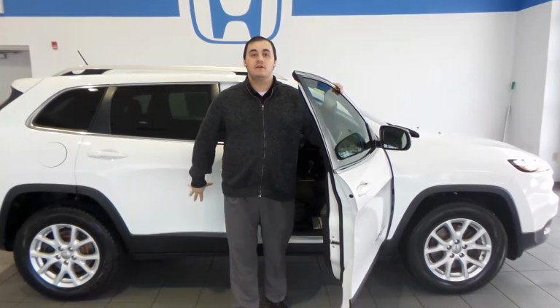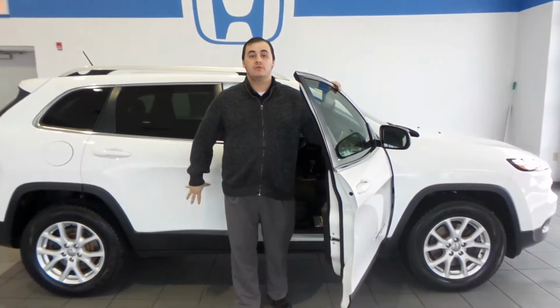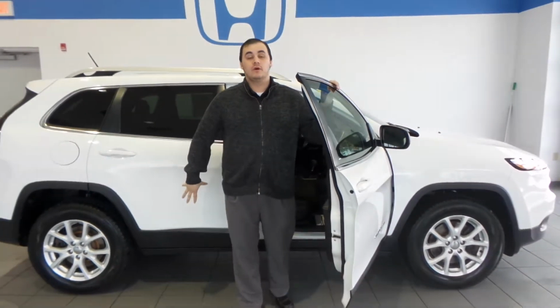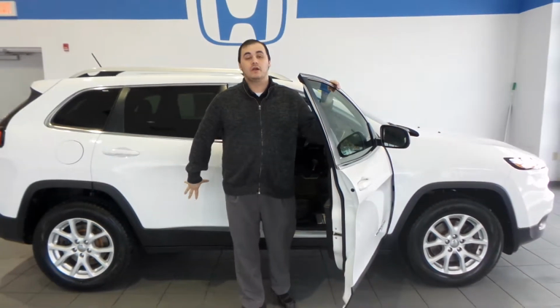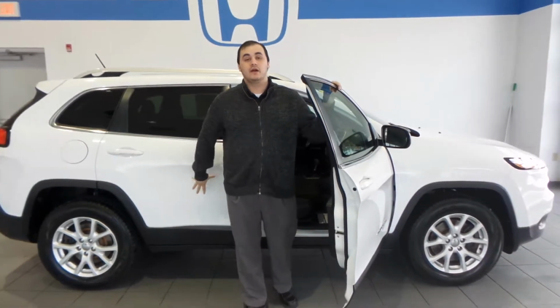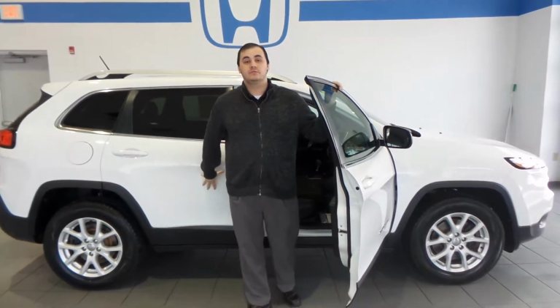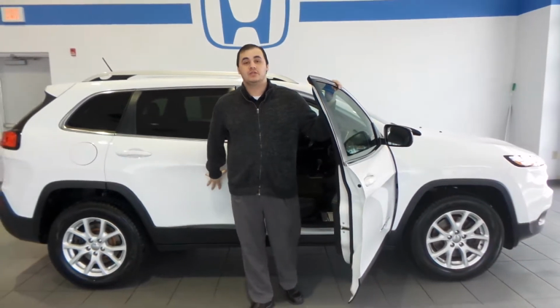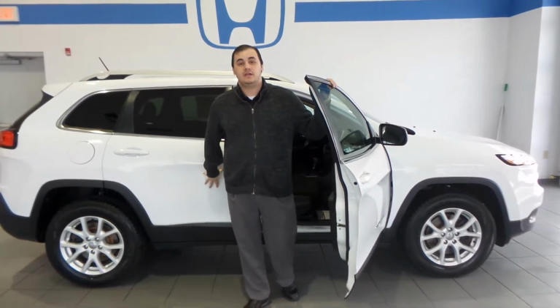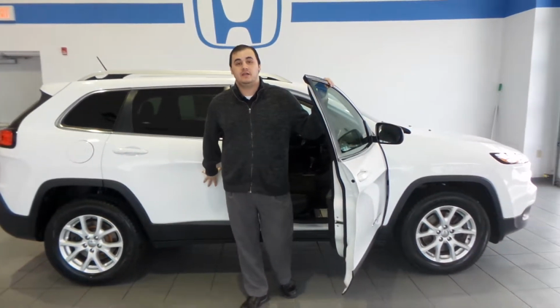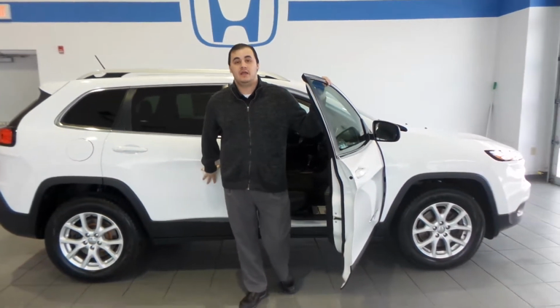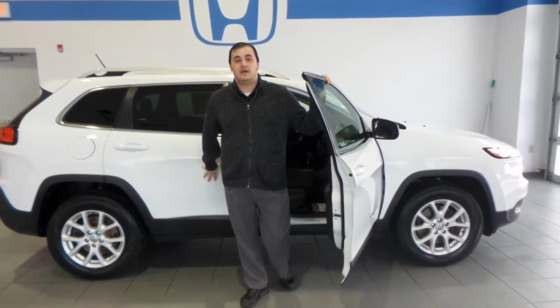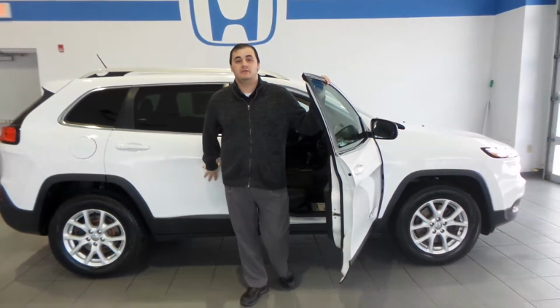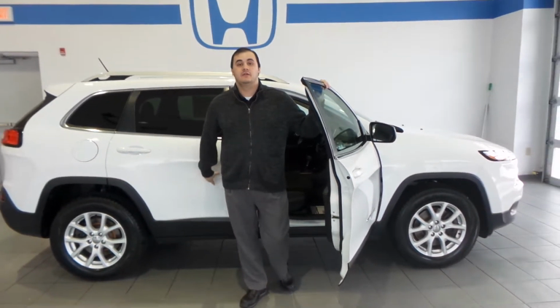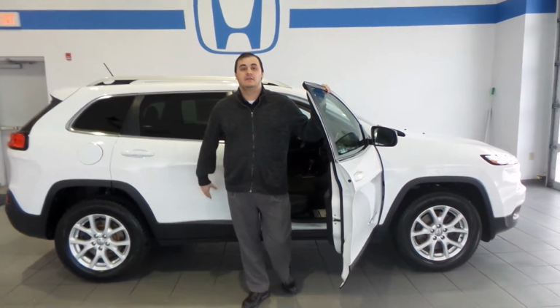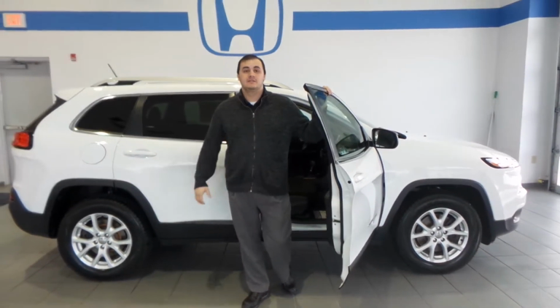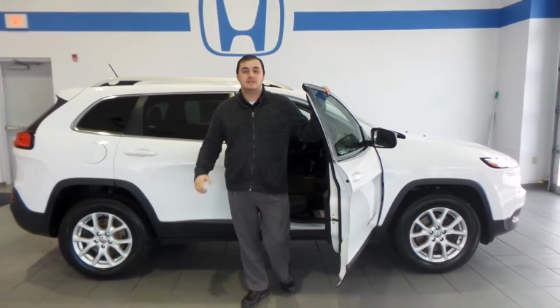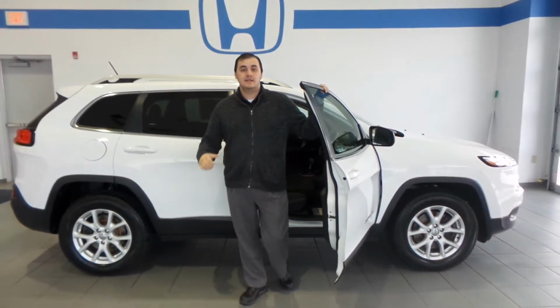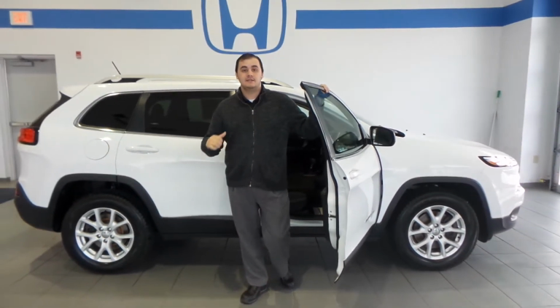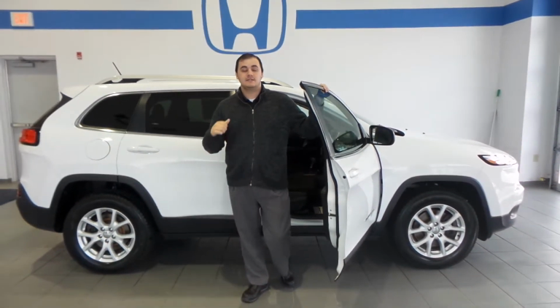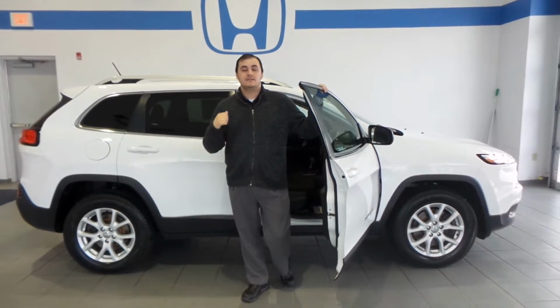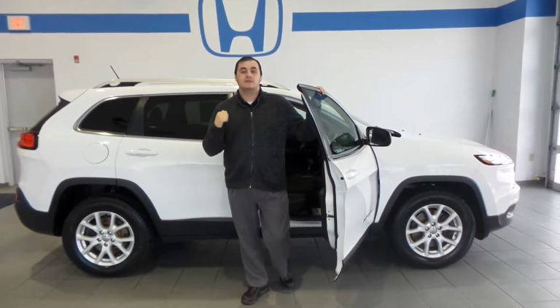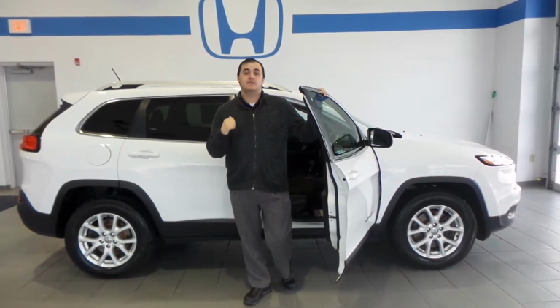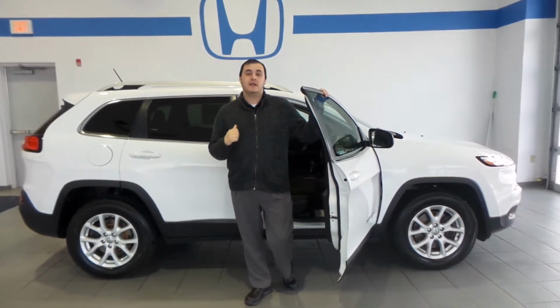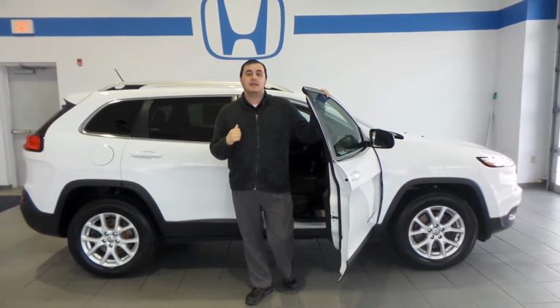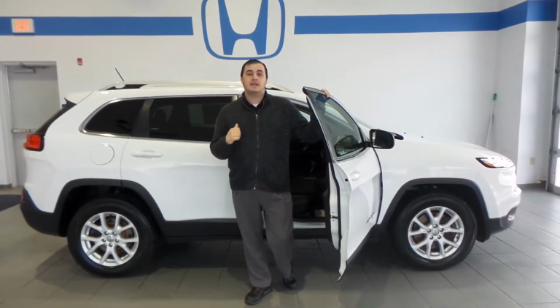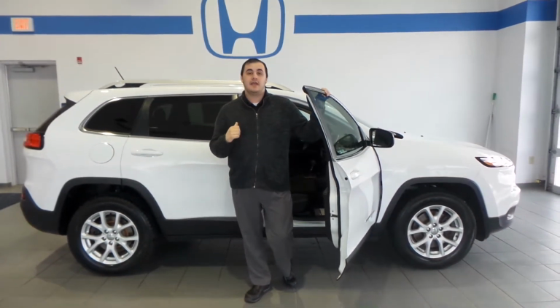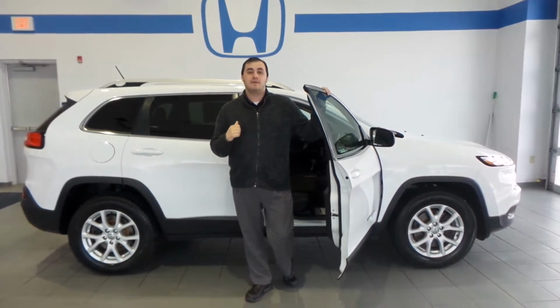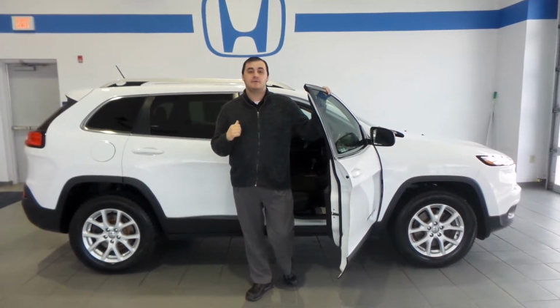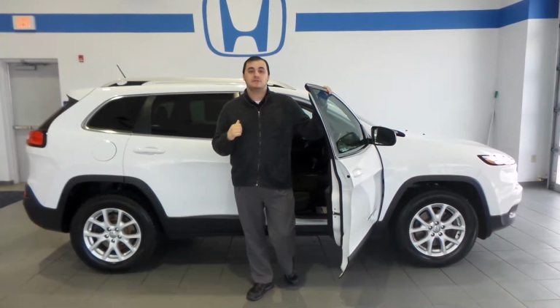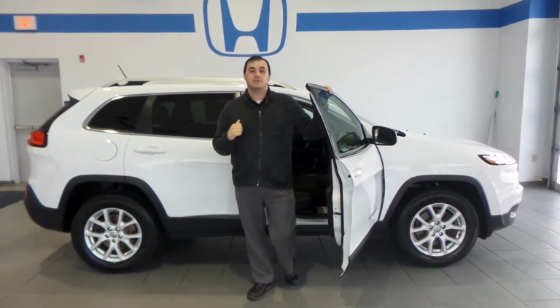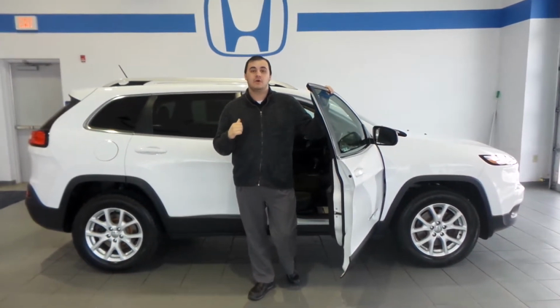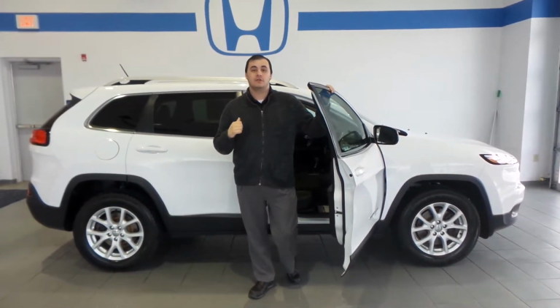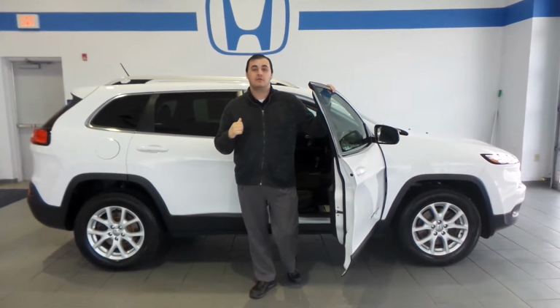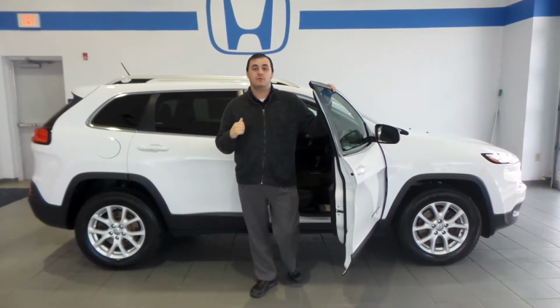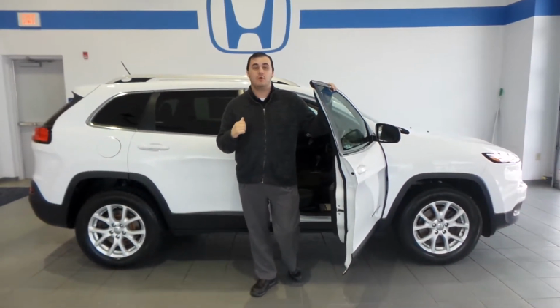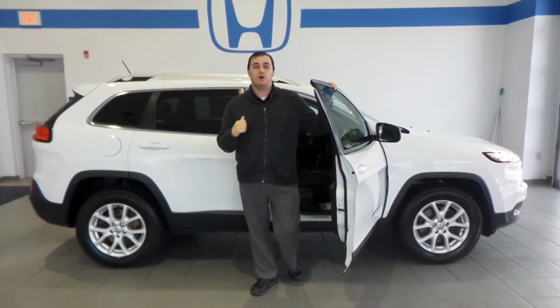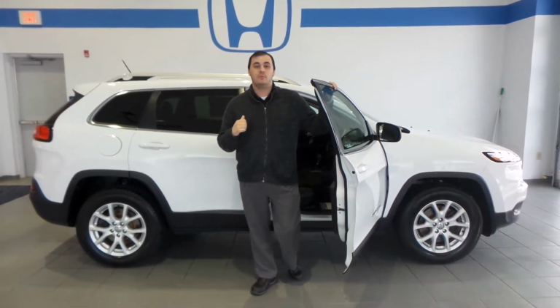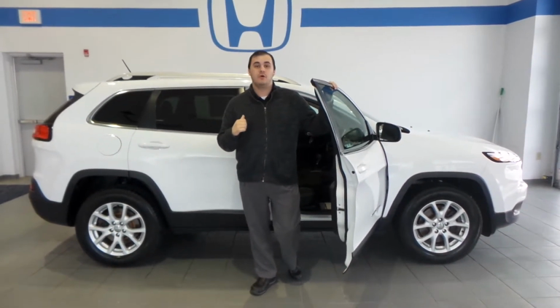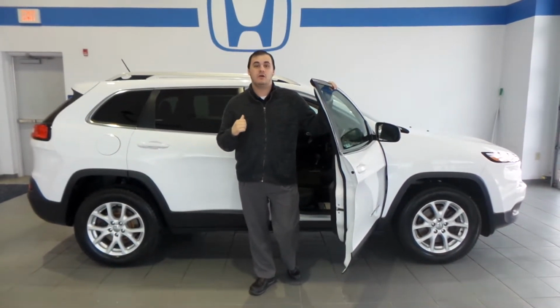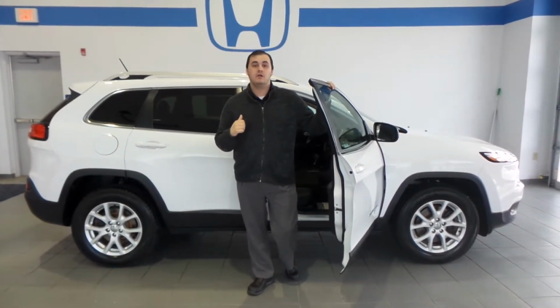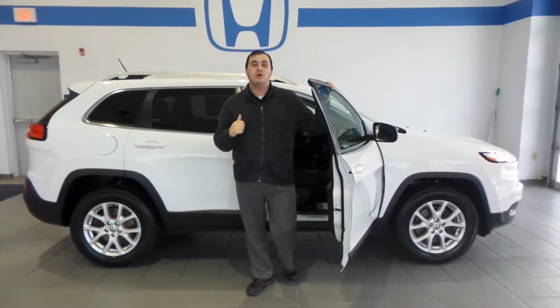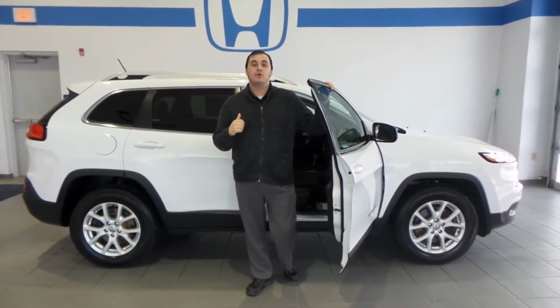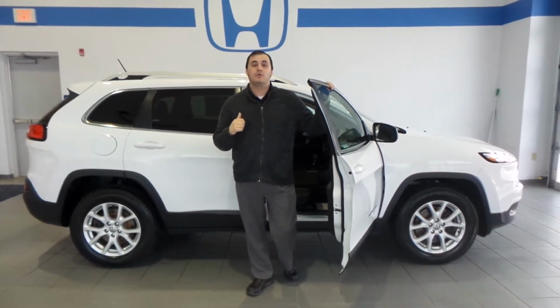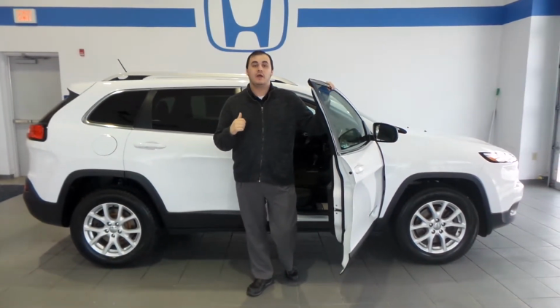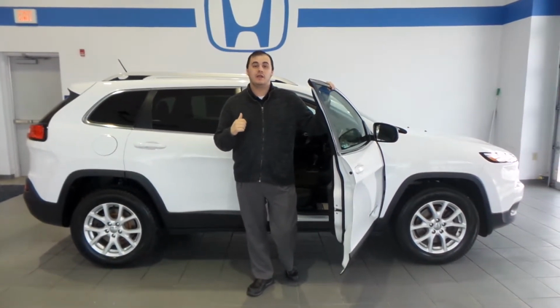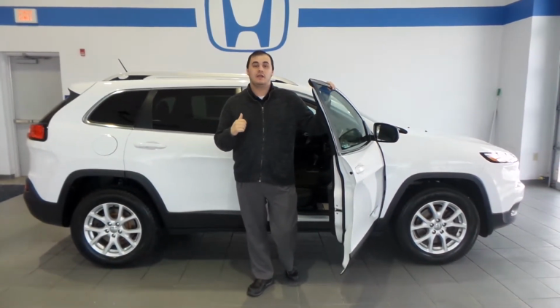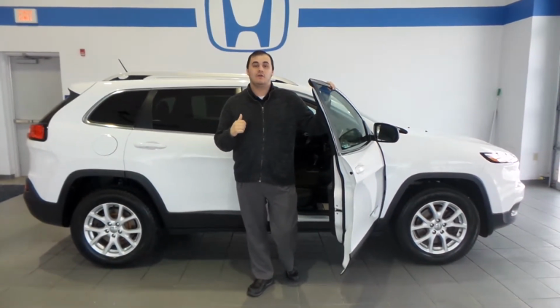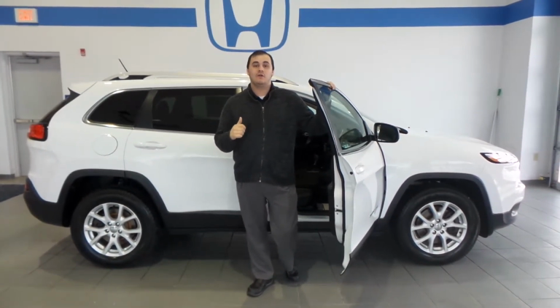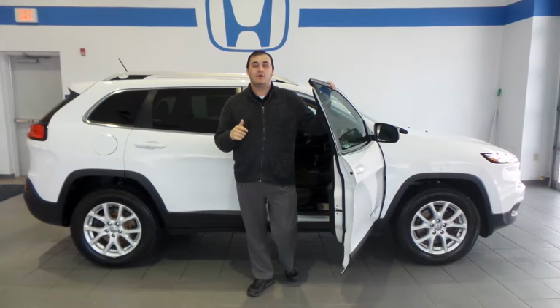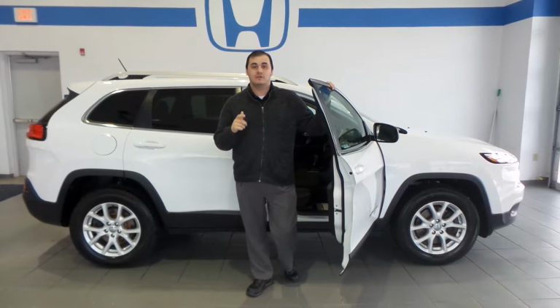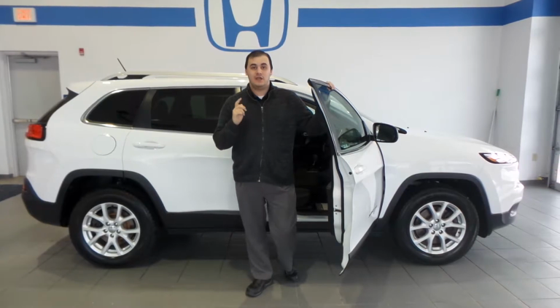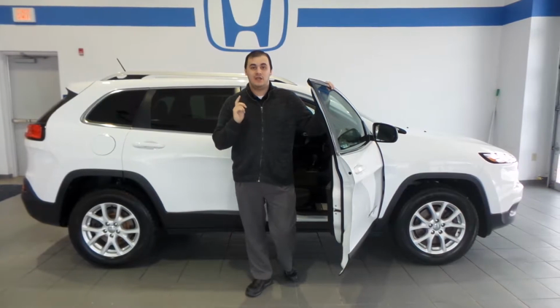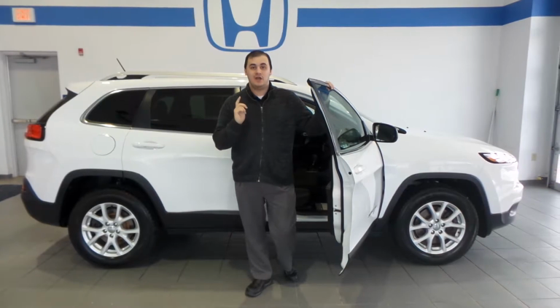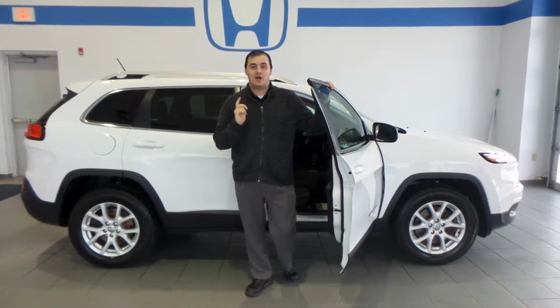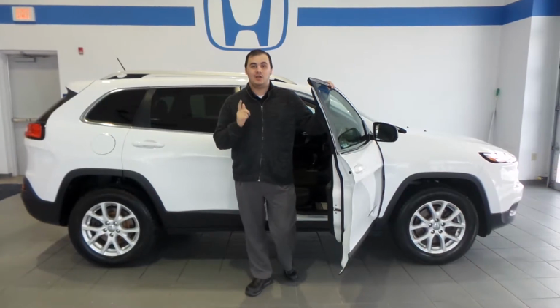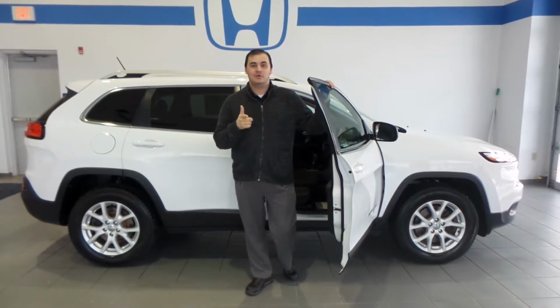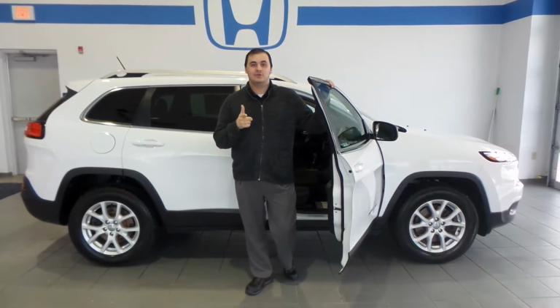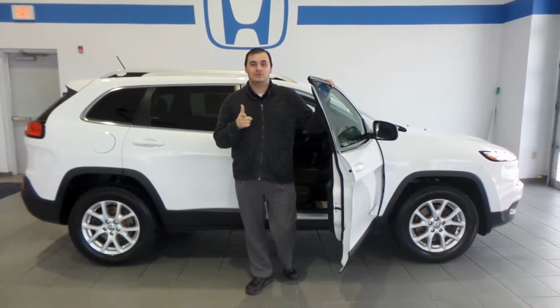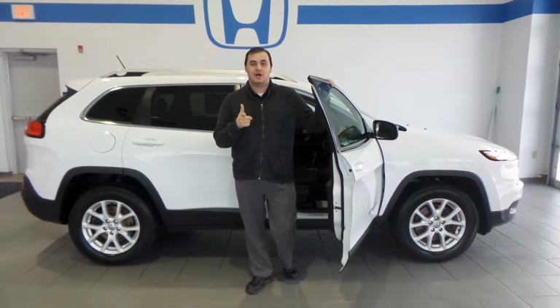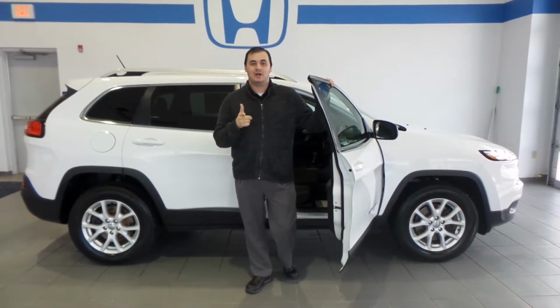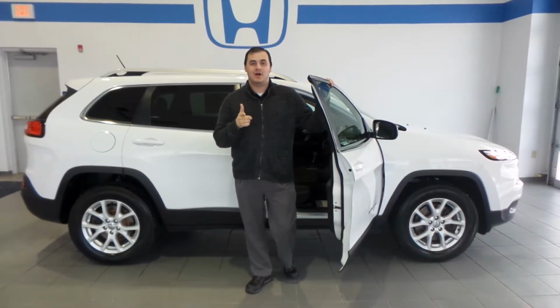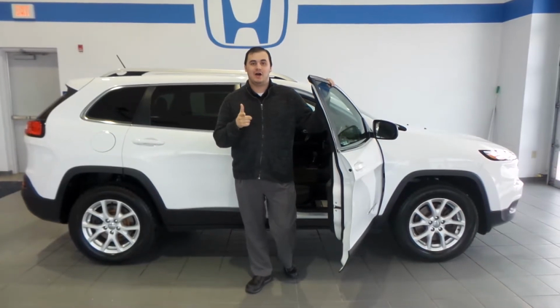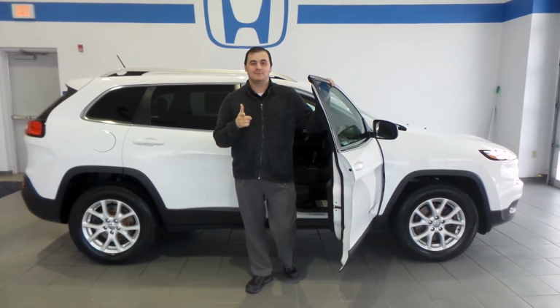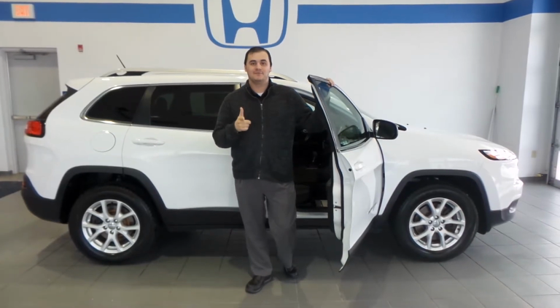If you want to come check it out, see us at the Delaney campus across from Walmart, or right here on Delaneyauto.com.